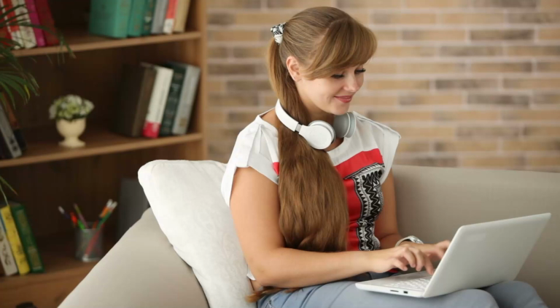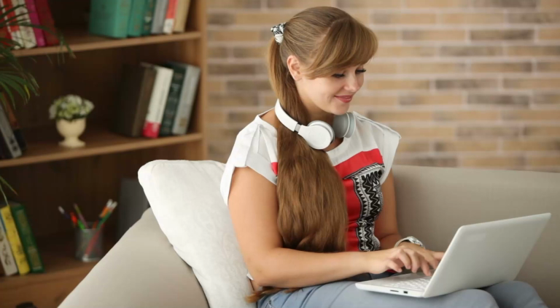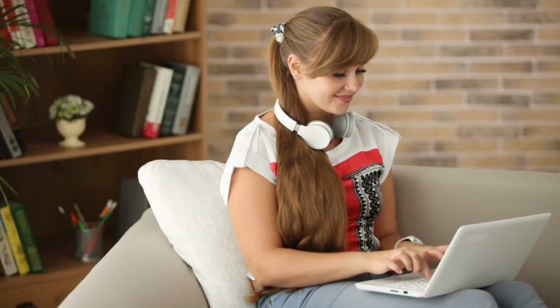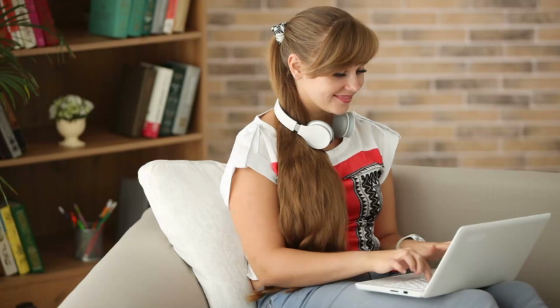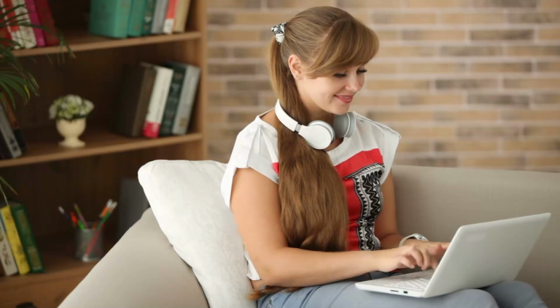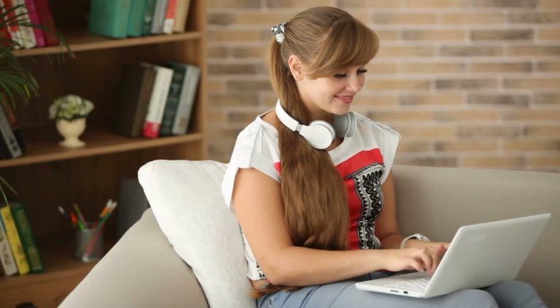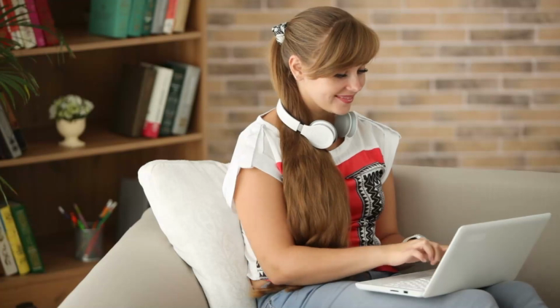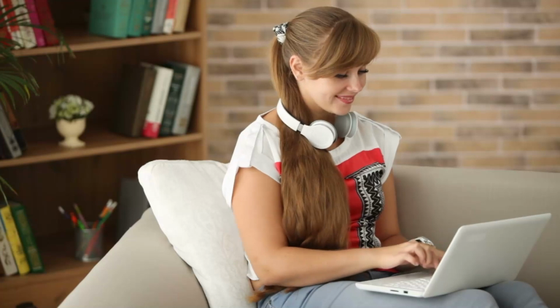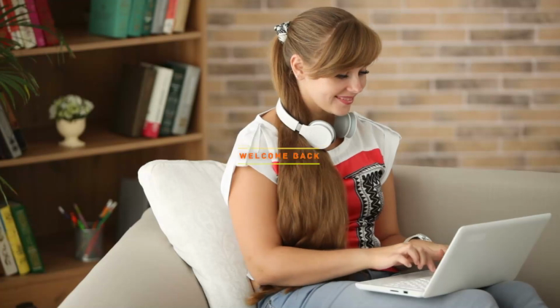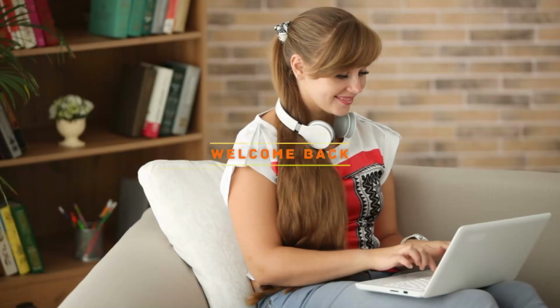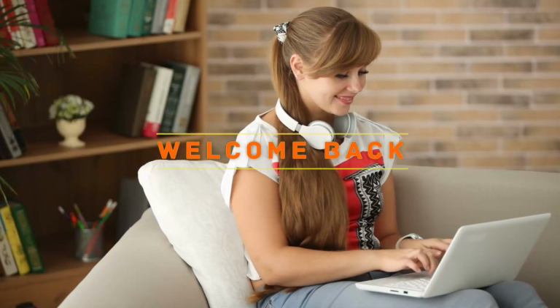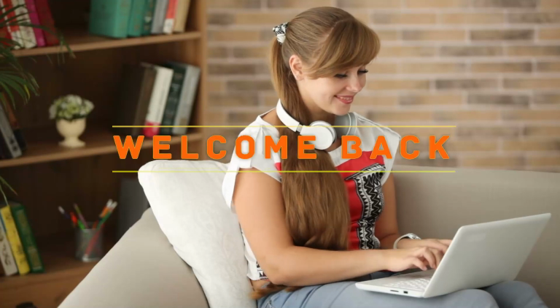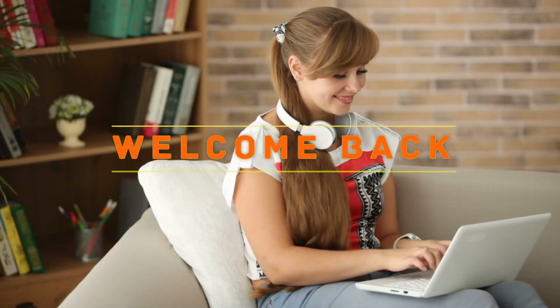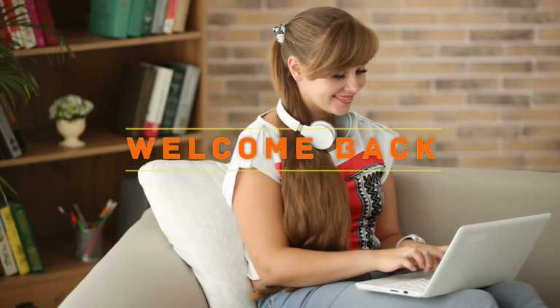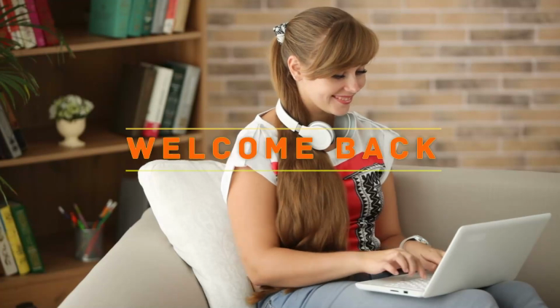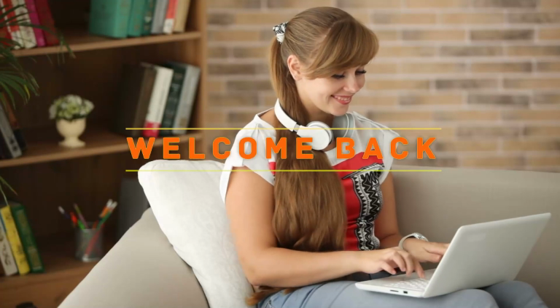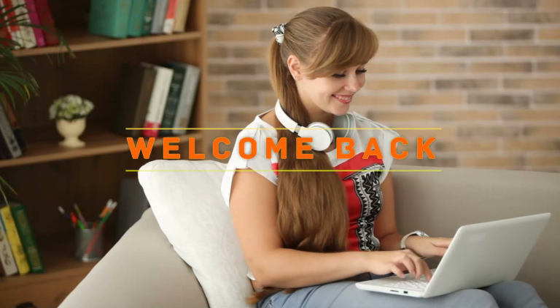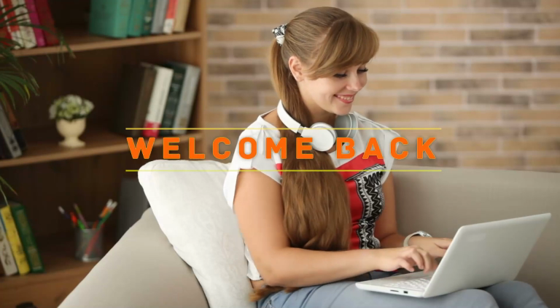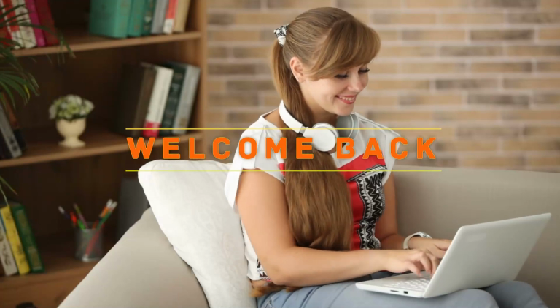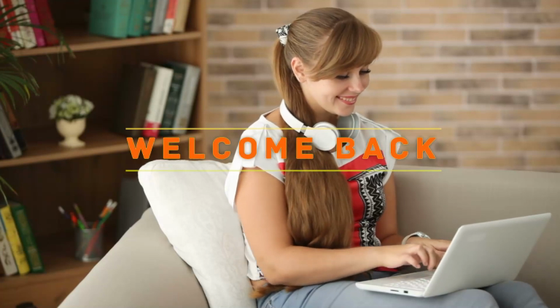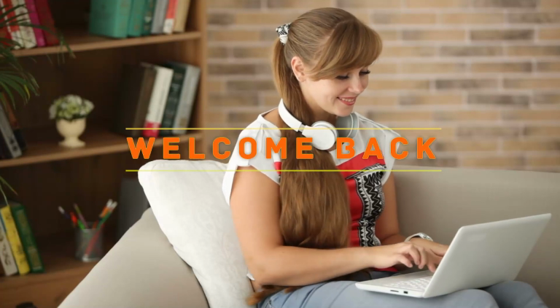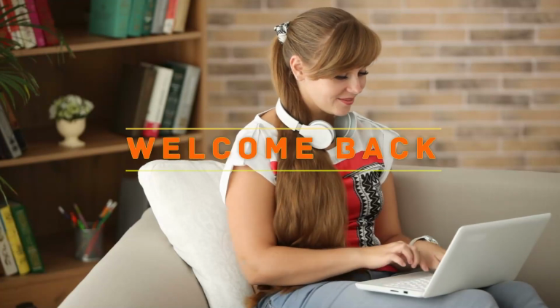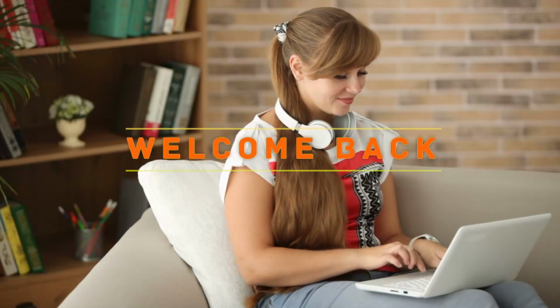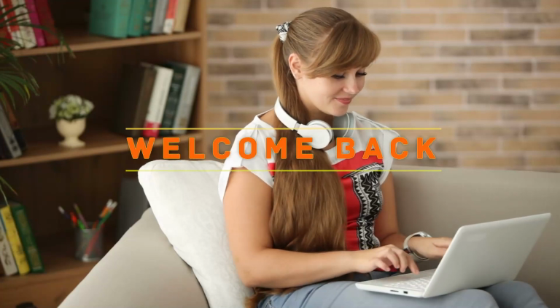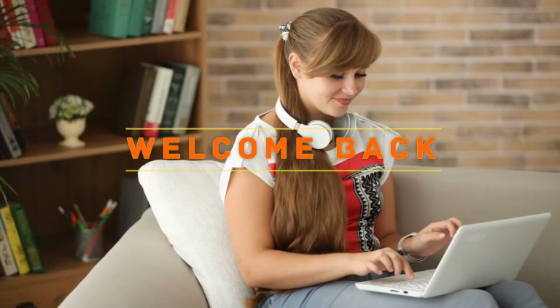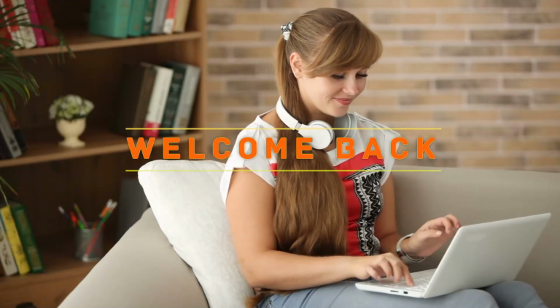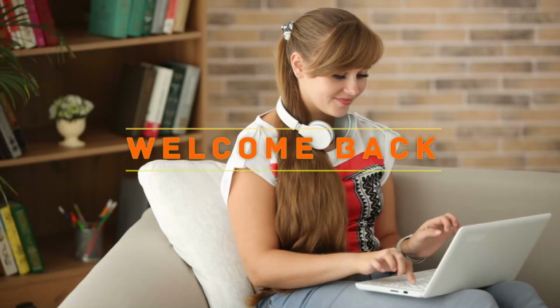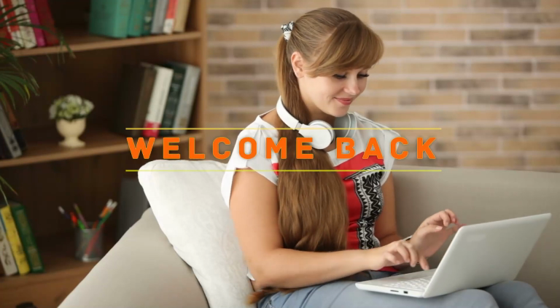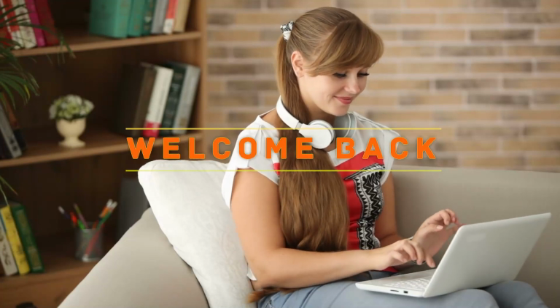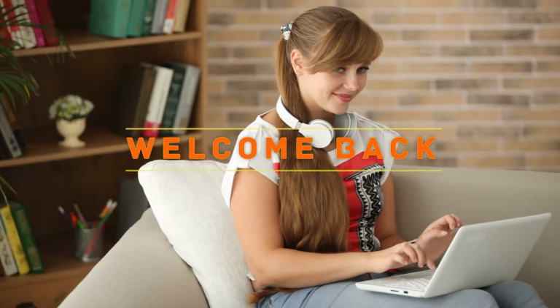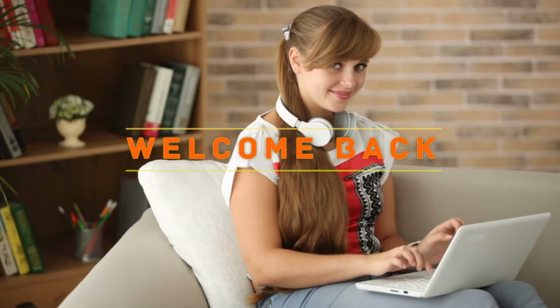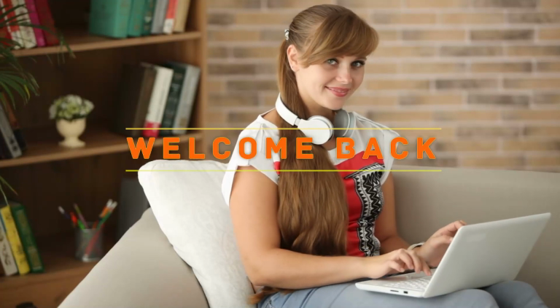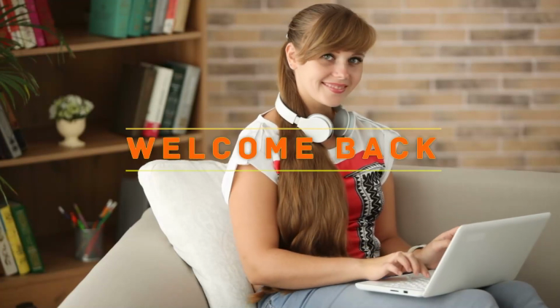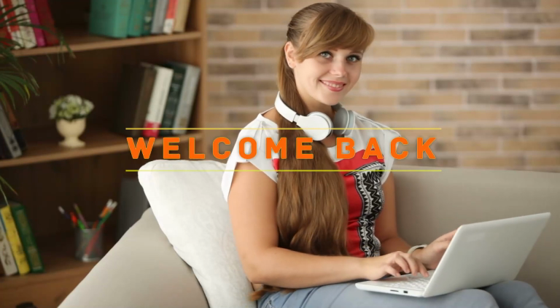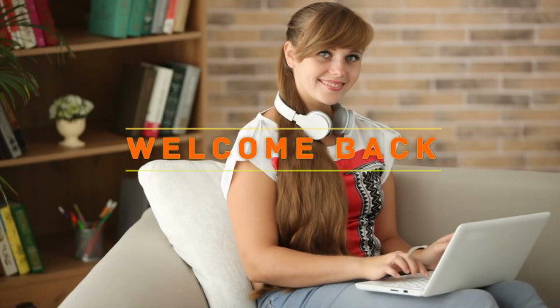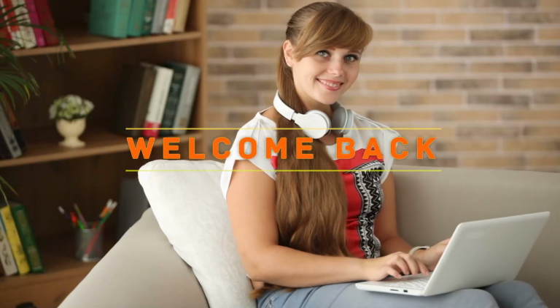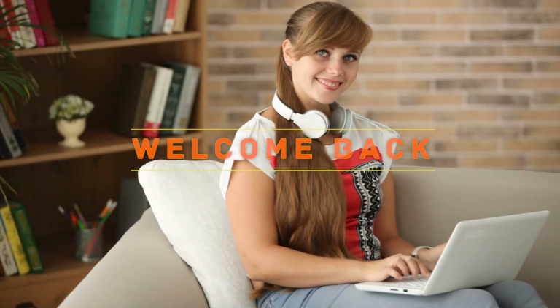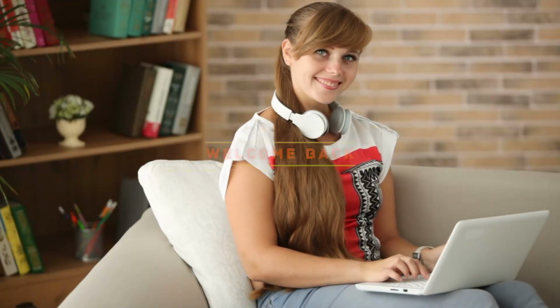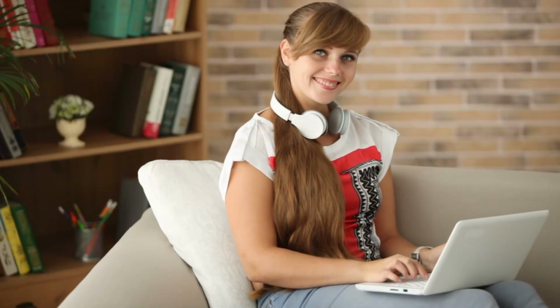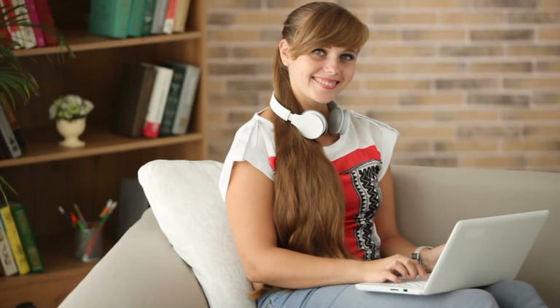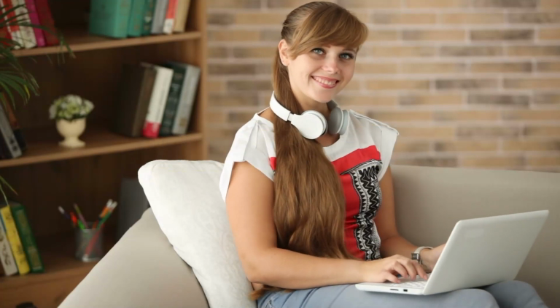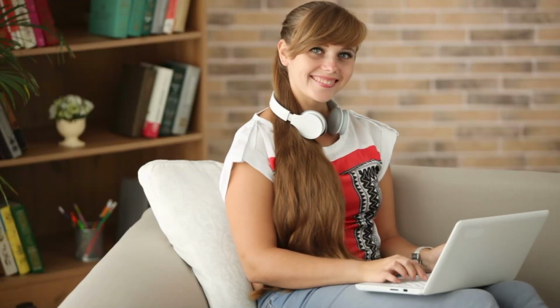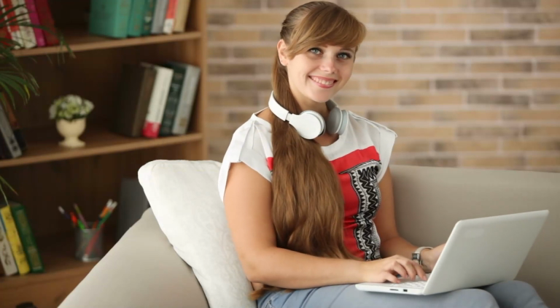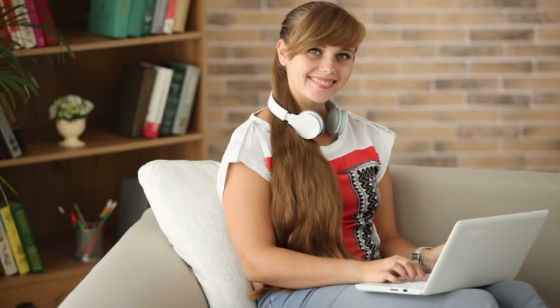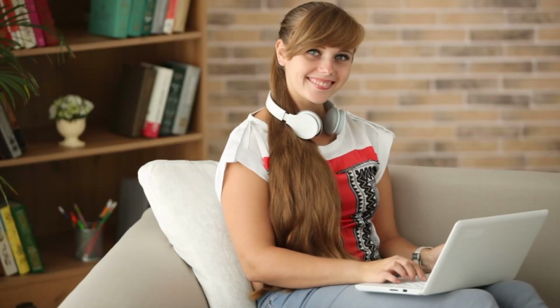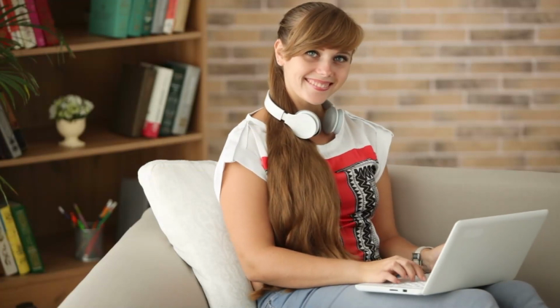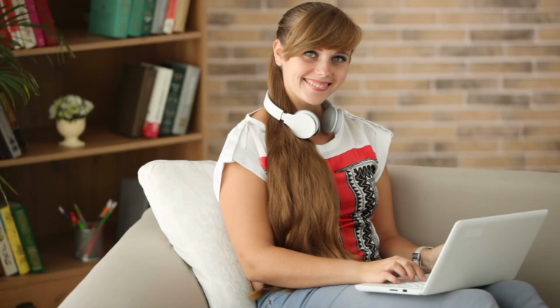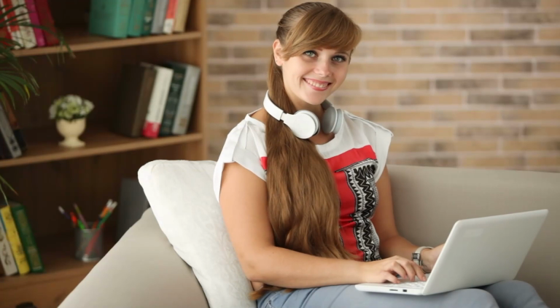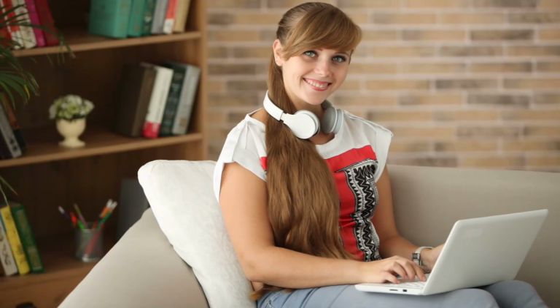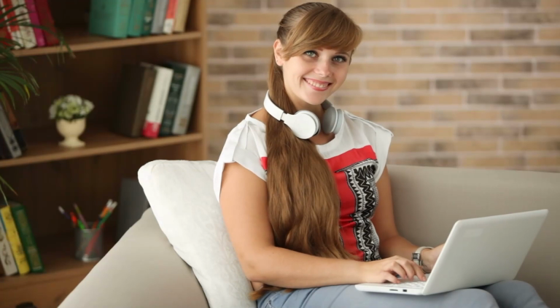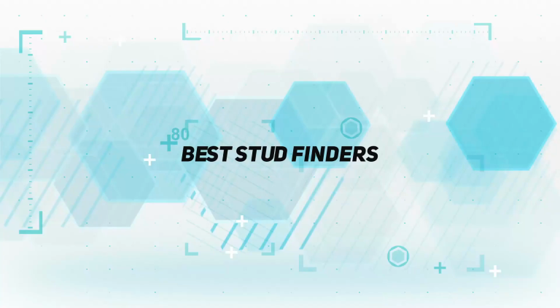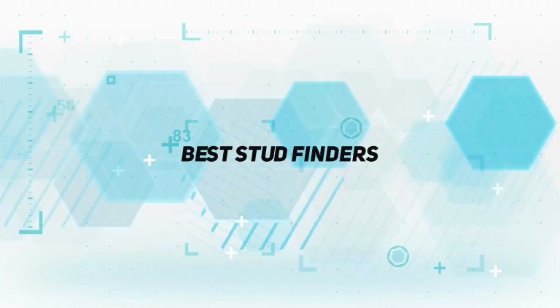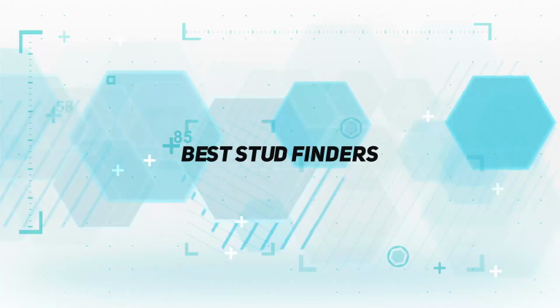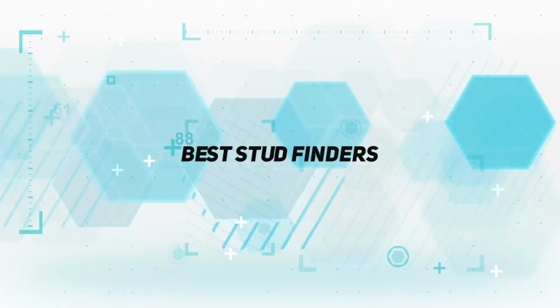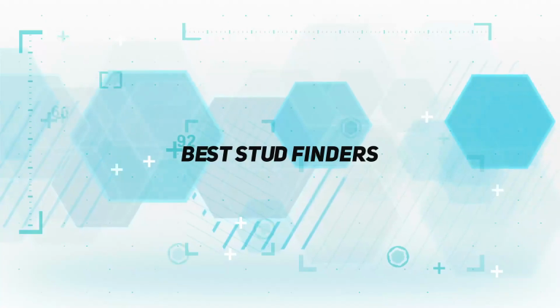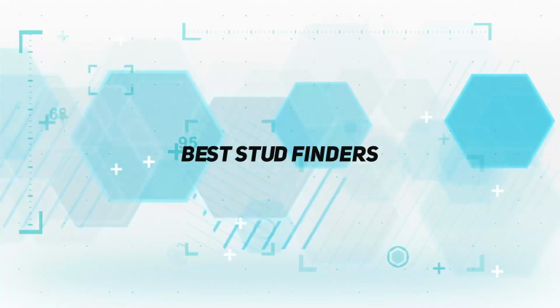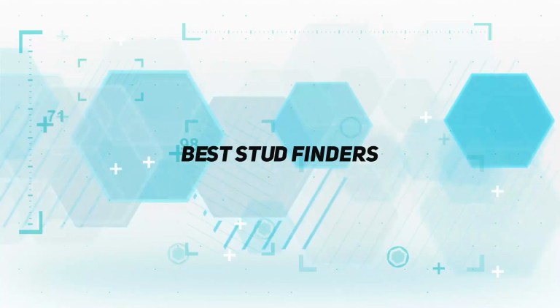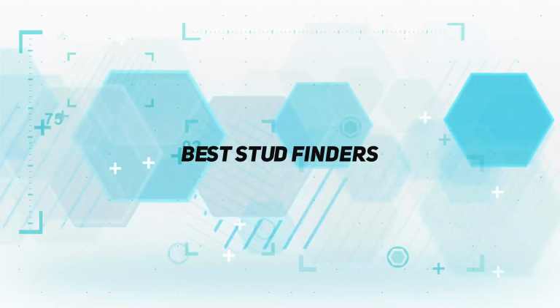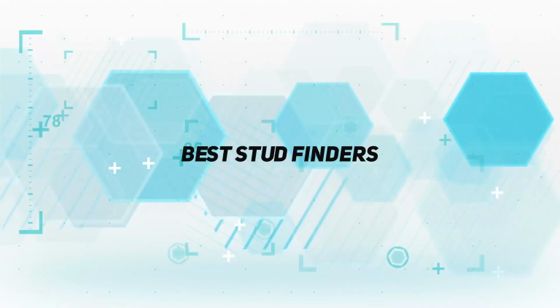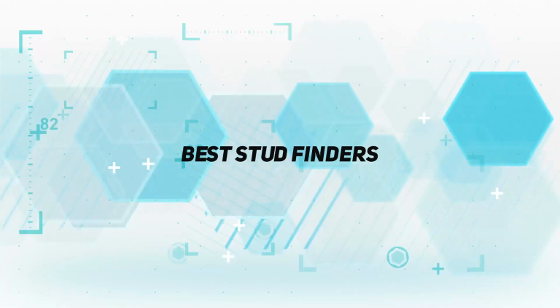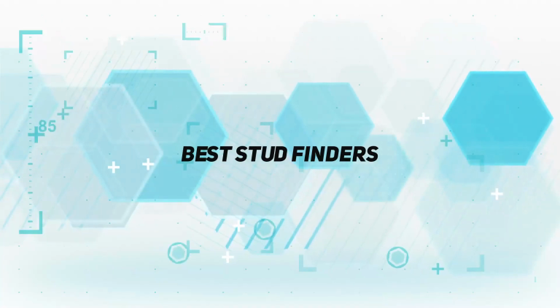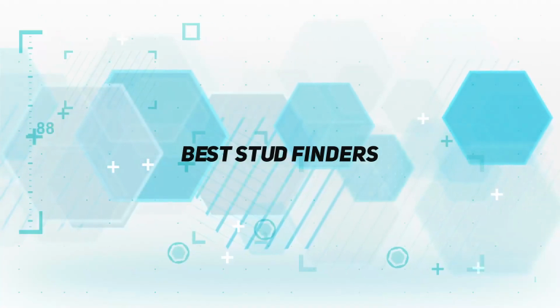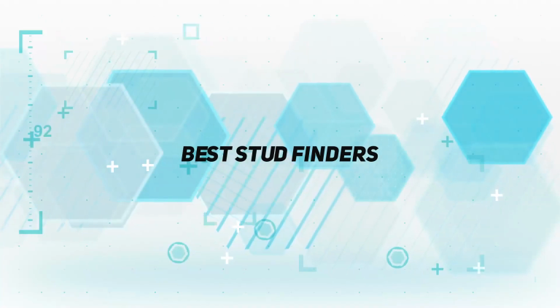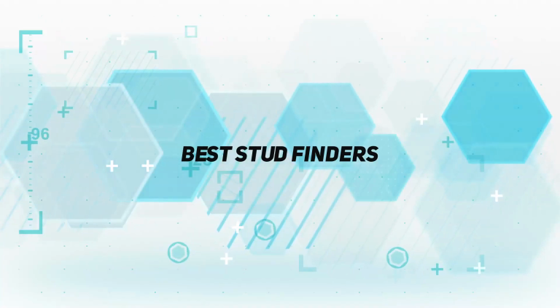Hey, welcome back to my channel. In this video, I'm gonna talk about the top 5 best stud finders.